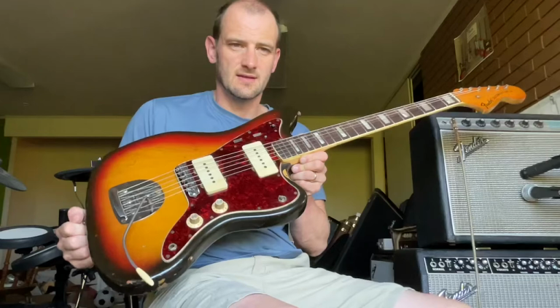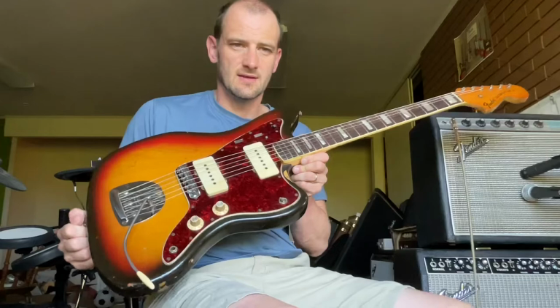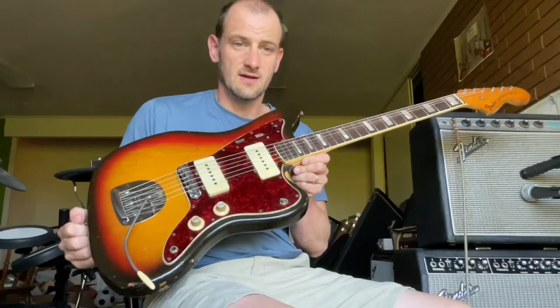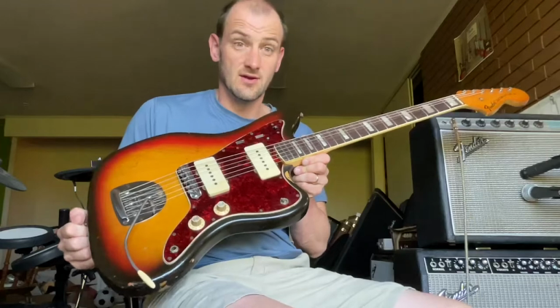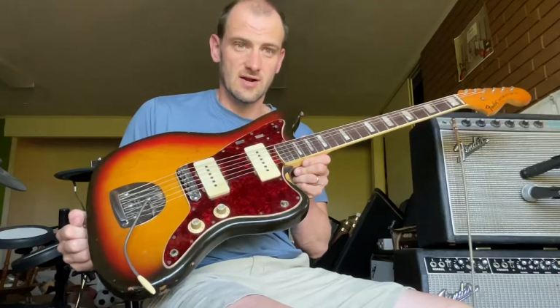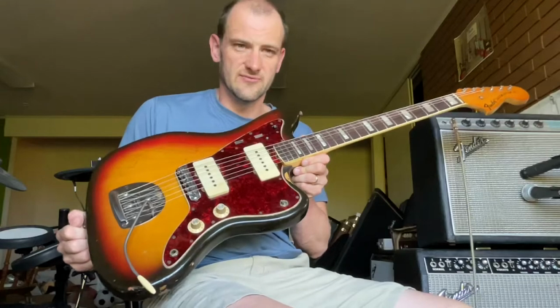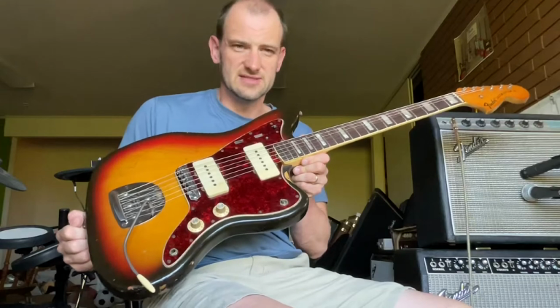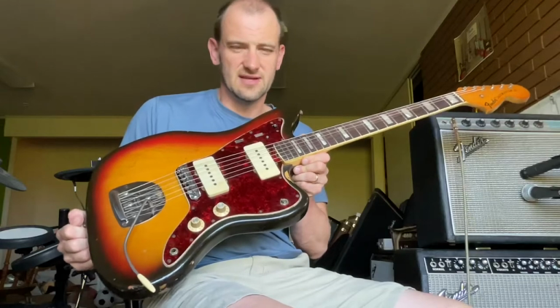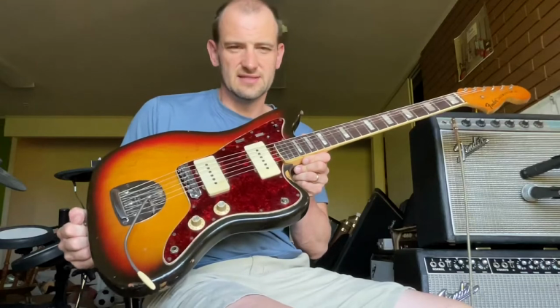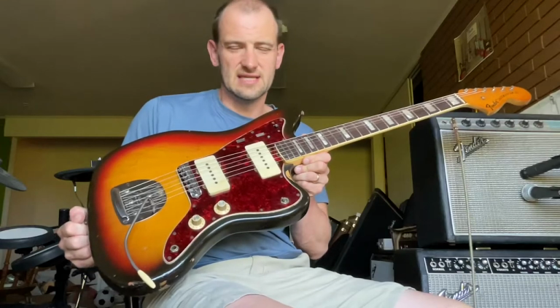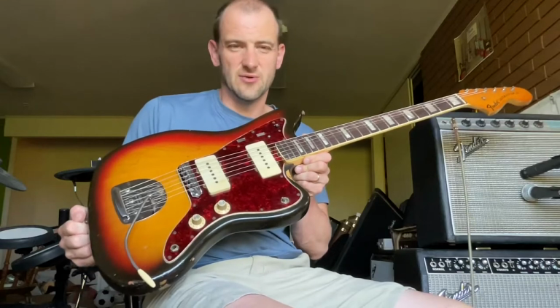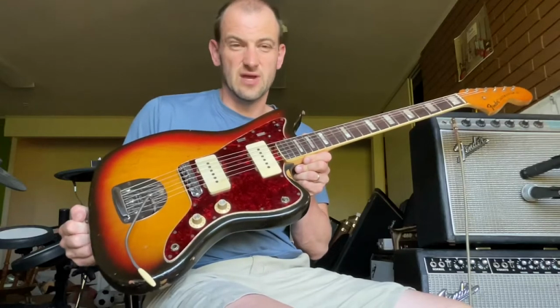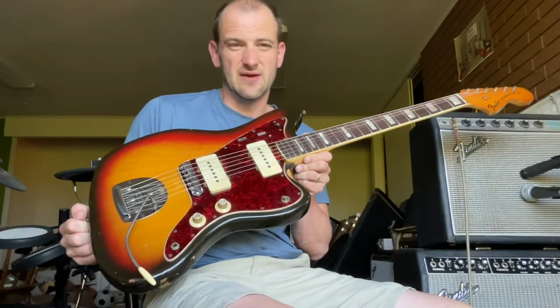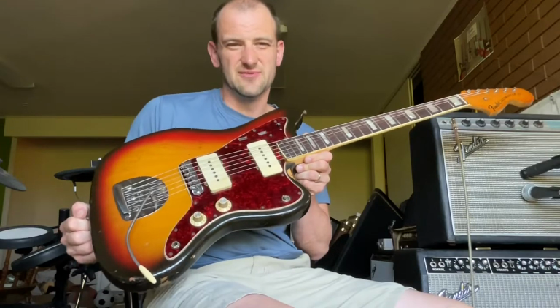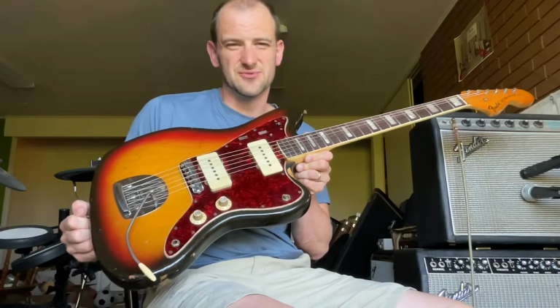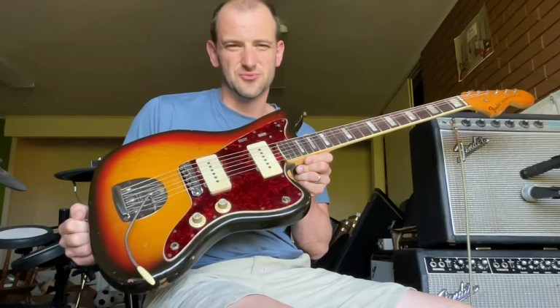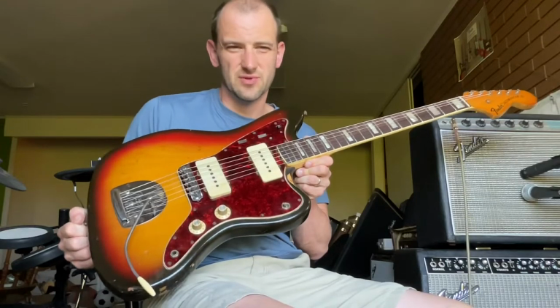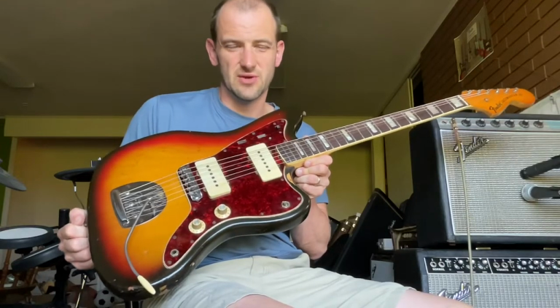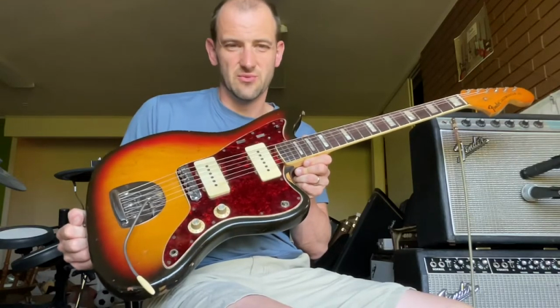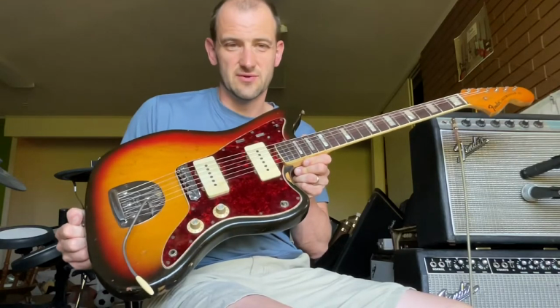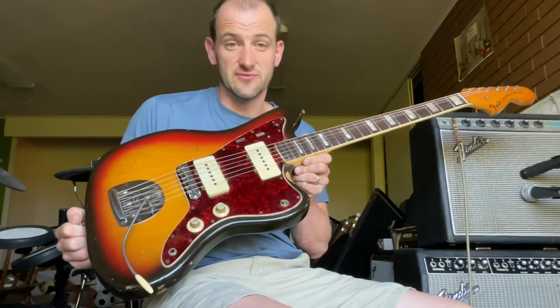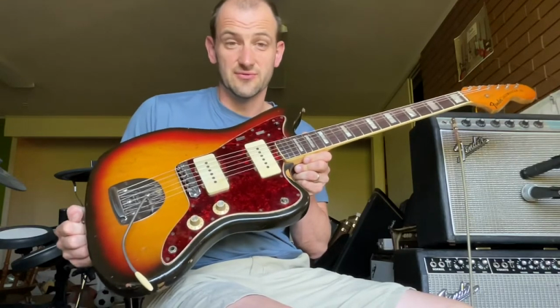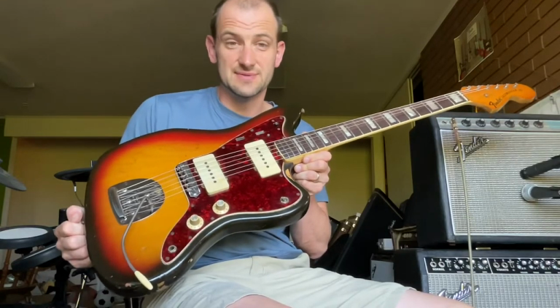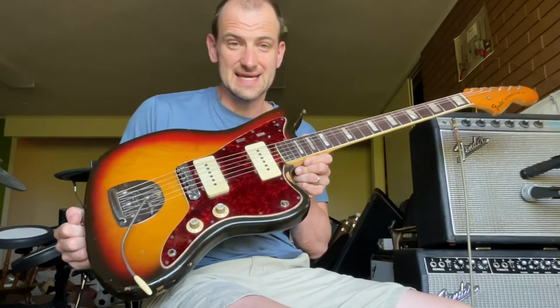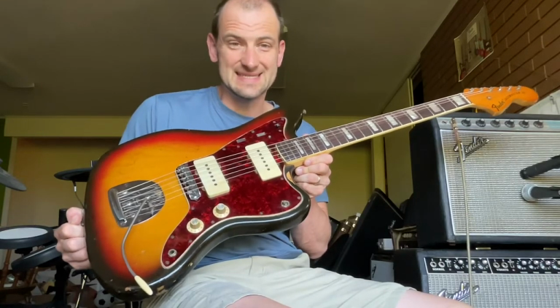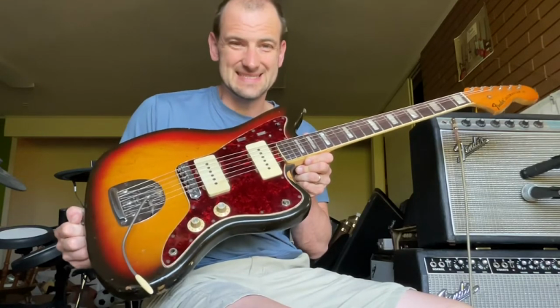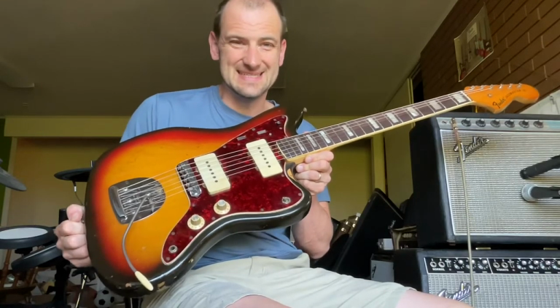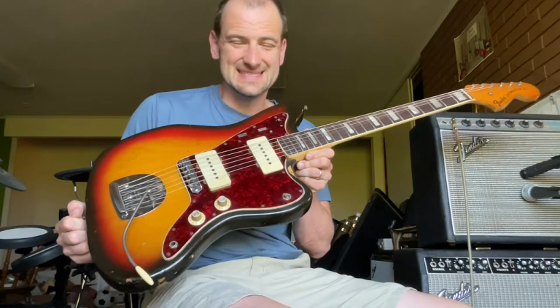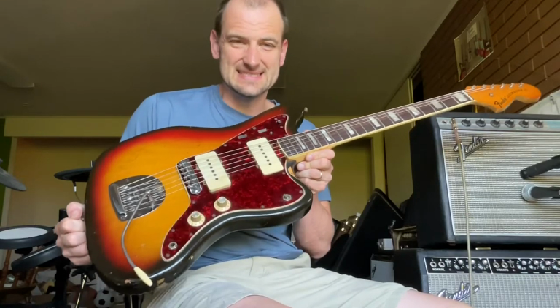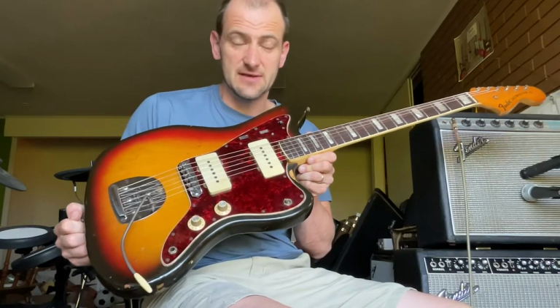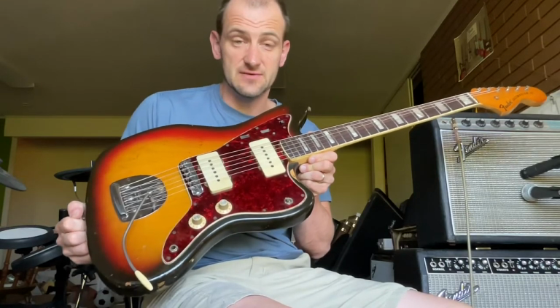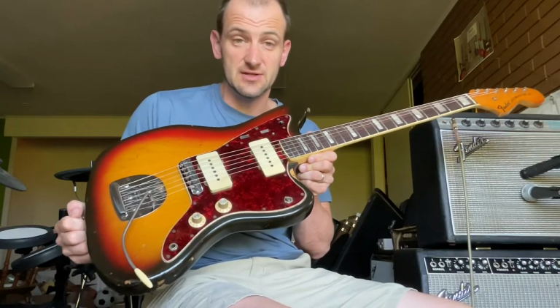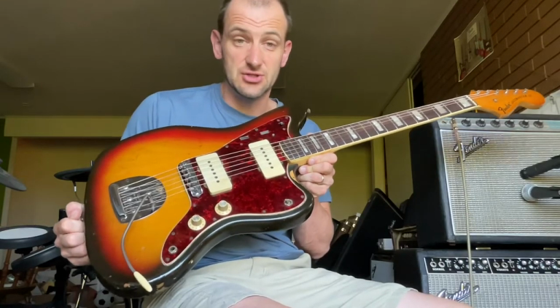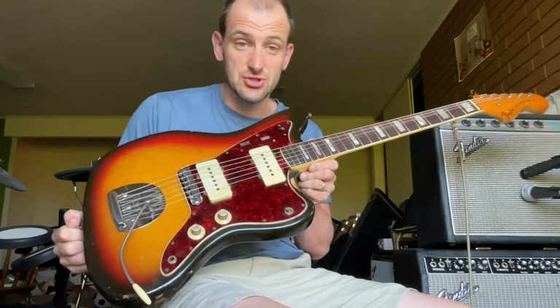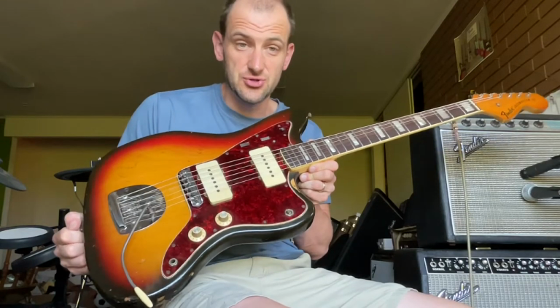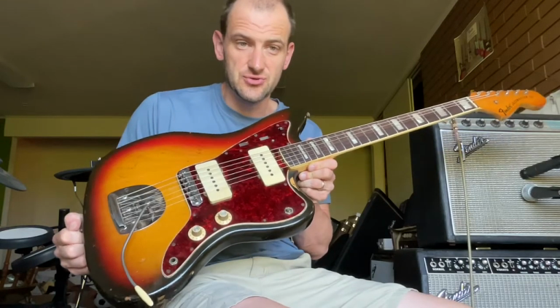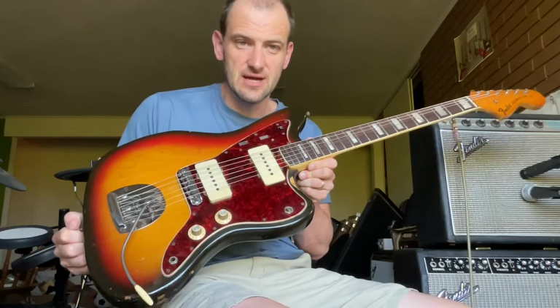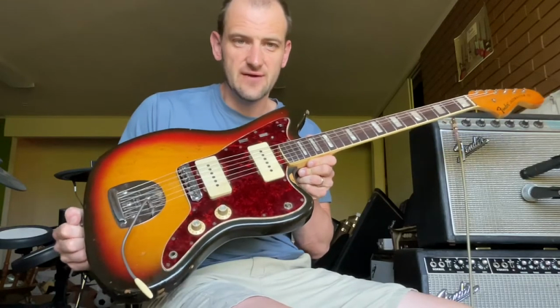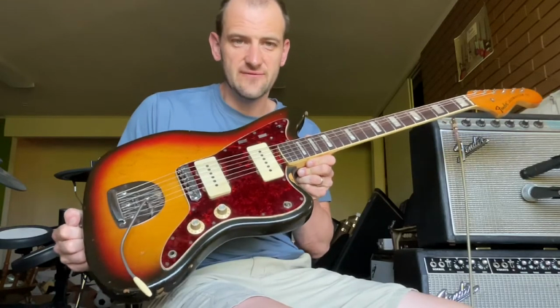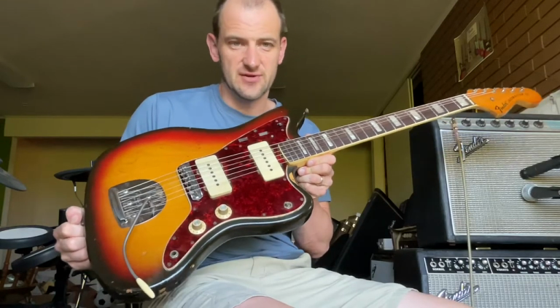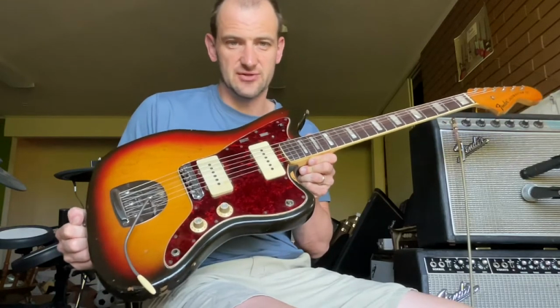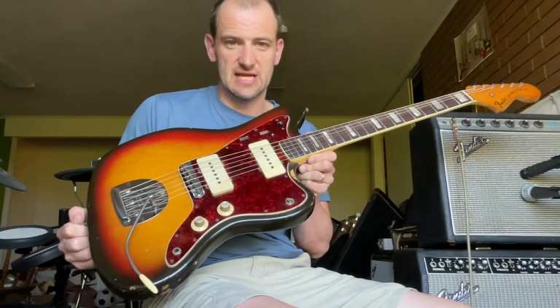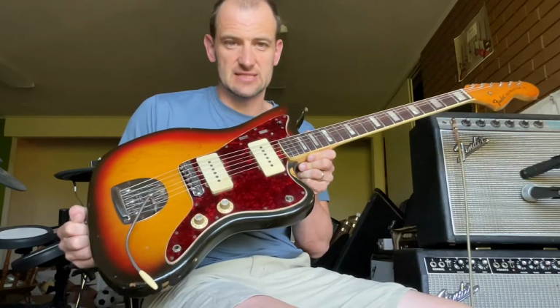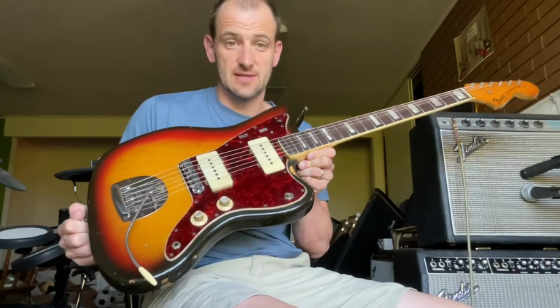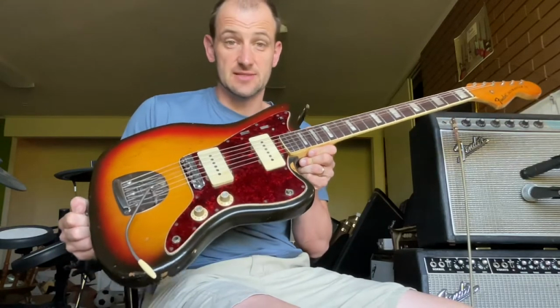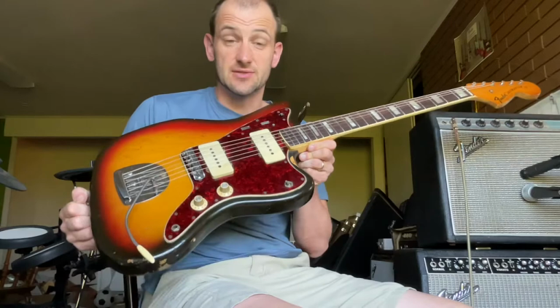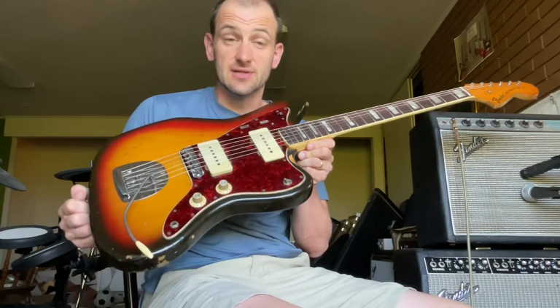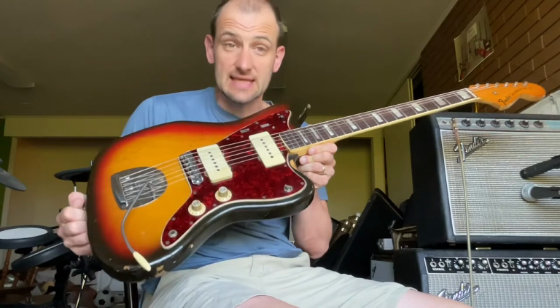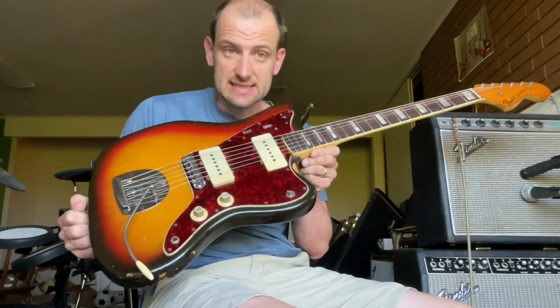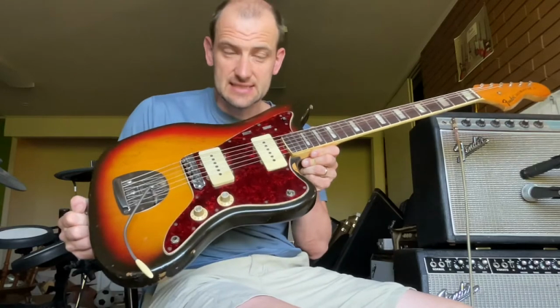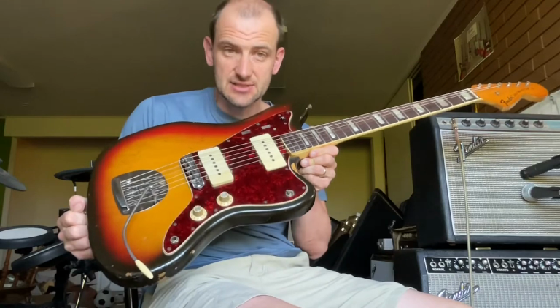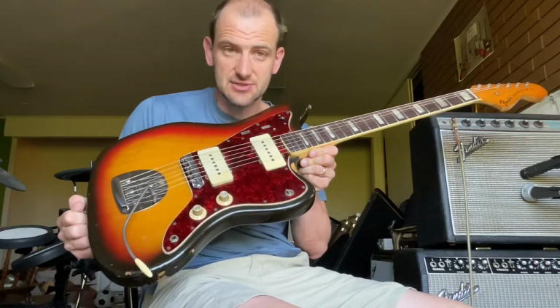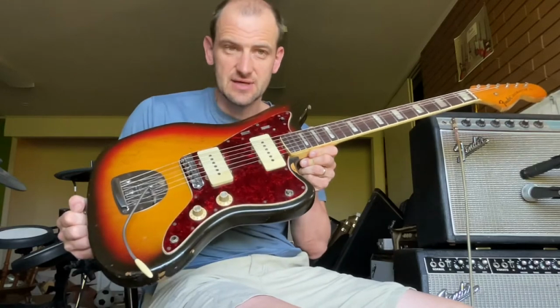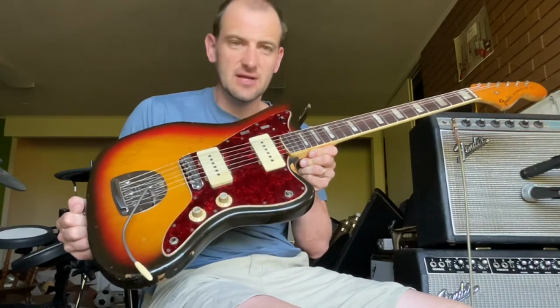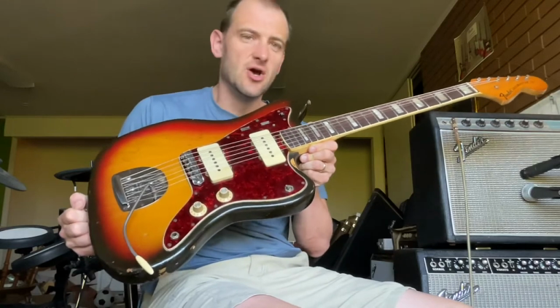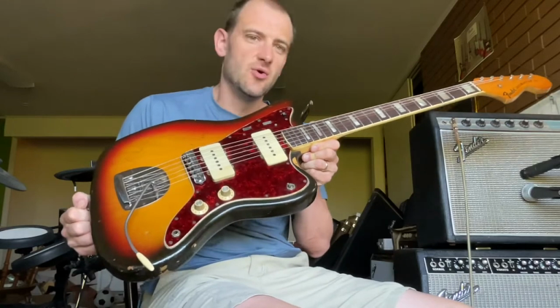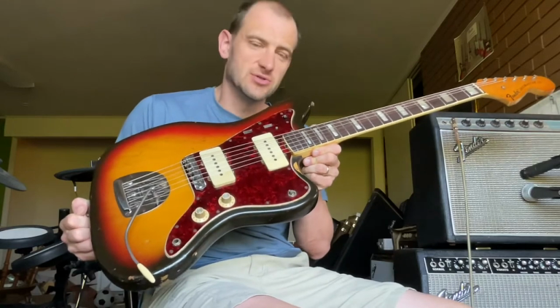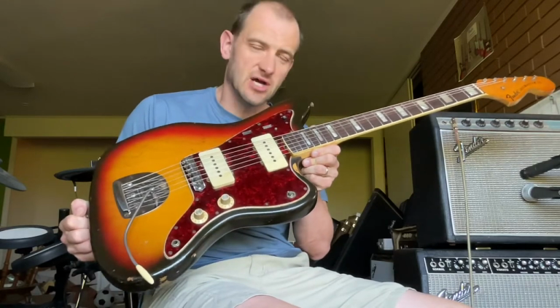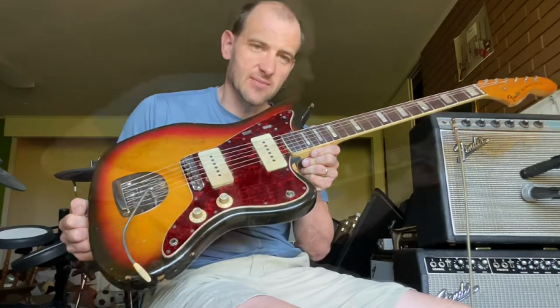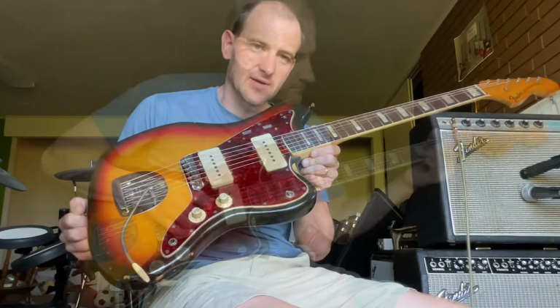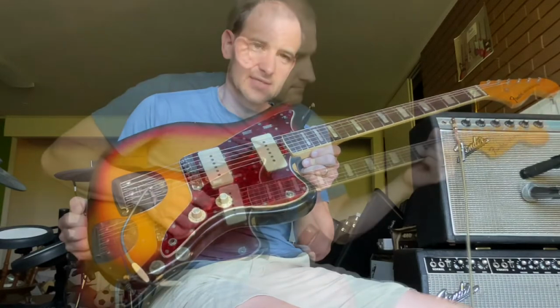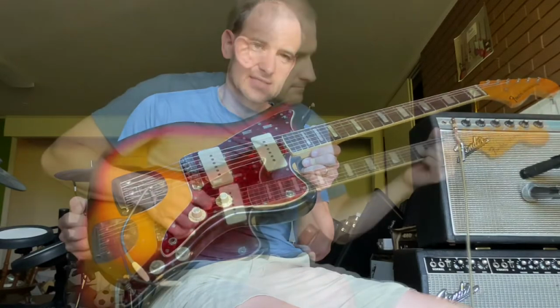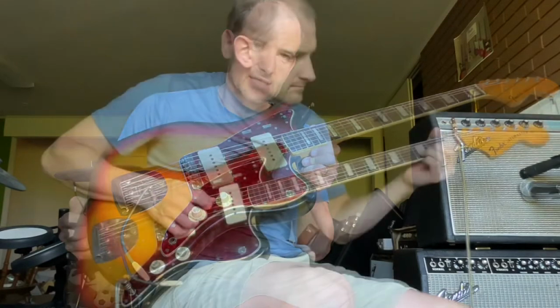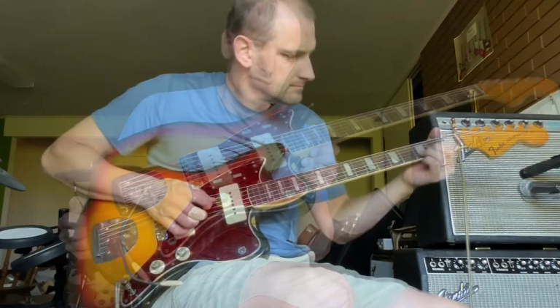For sale today we have this really wonderful 1972 Fender Jazzmaster. Let's listen to it — we'll talk about it in a second.